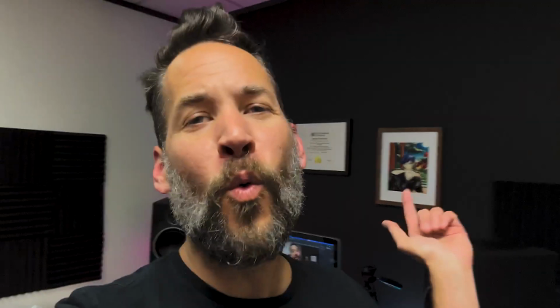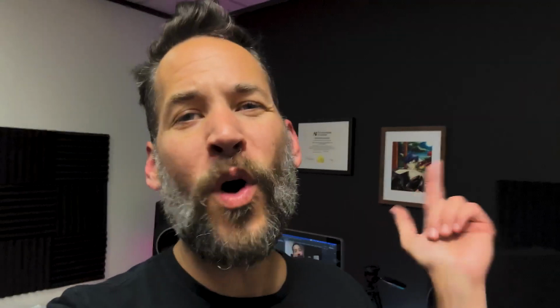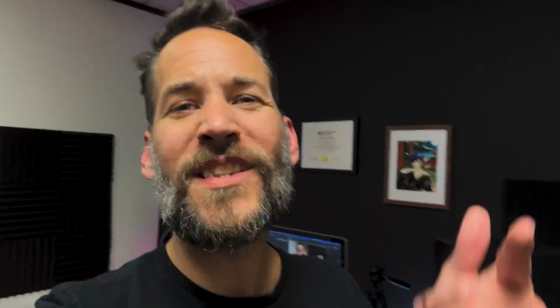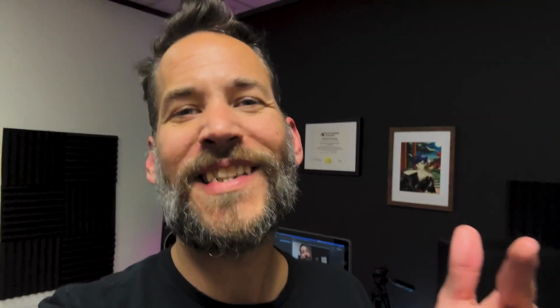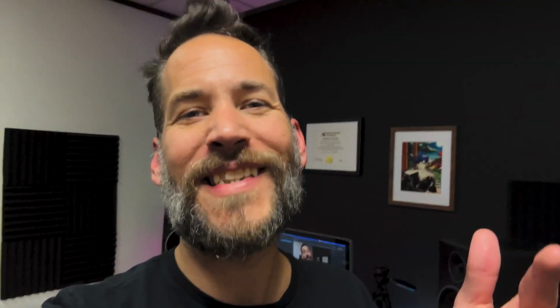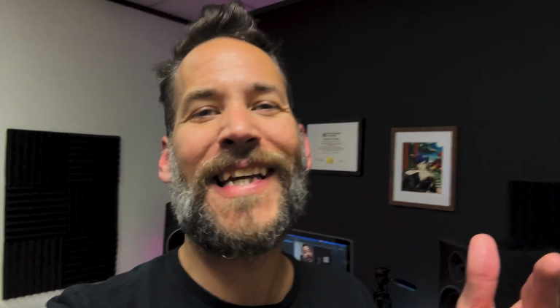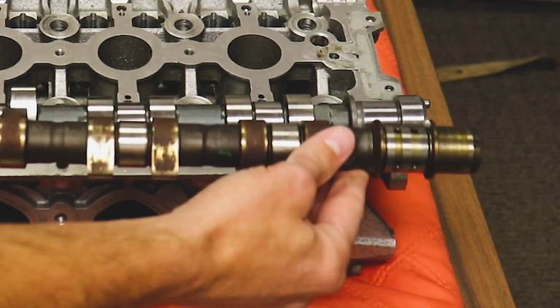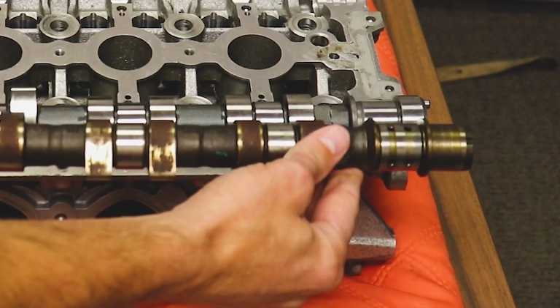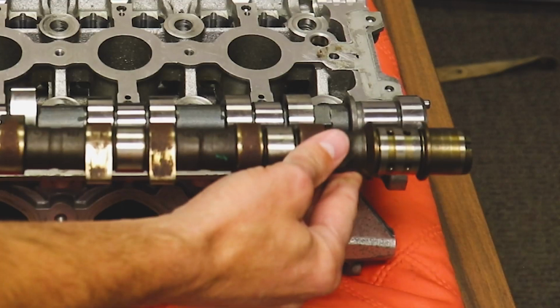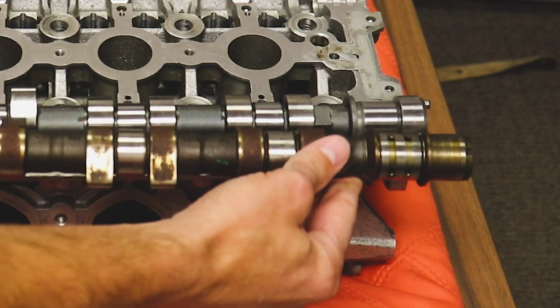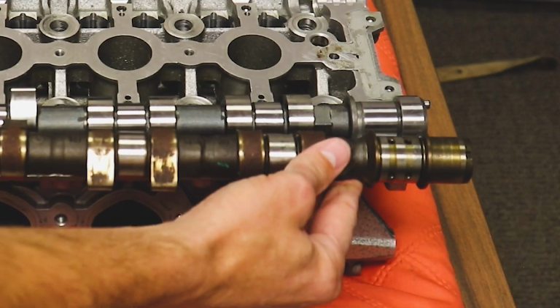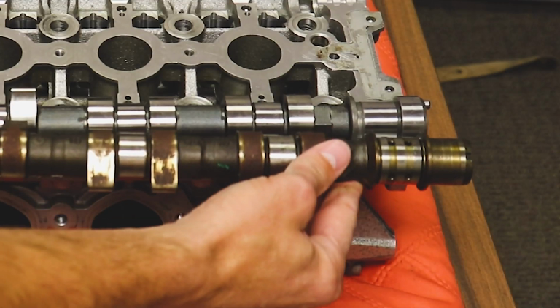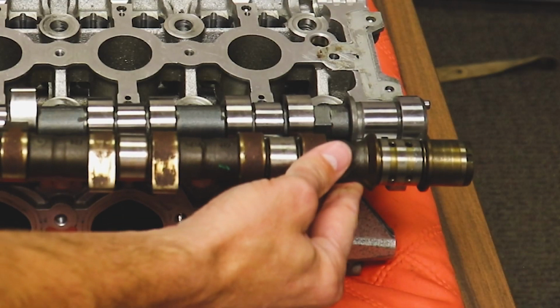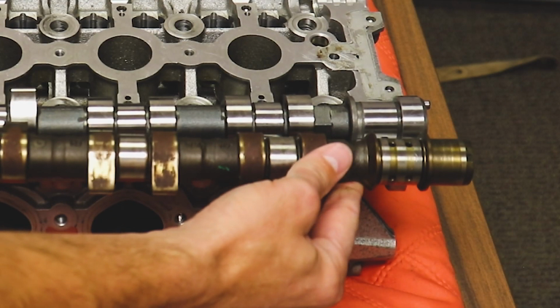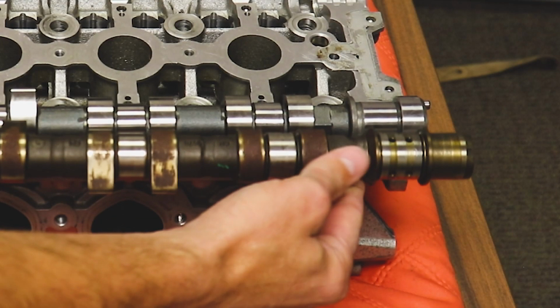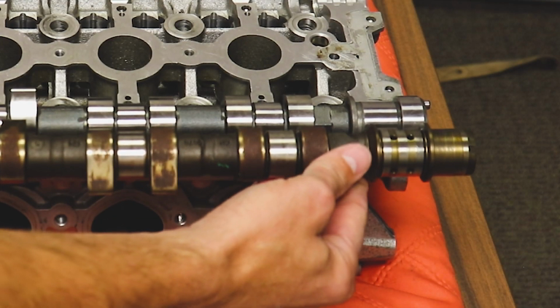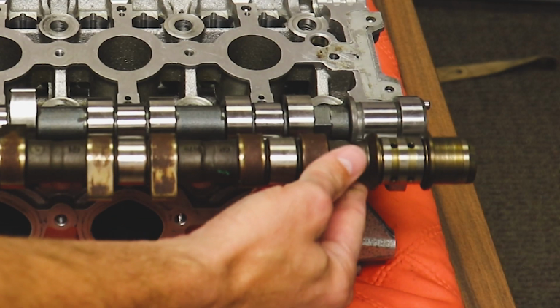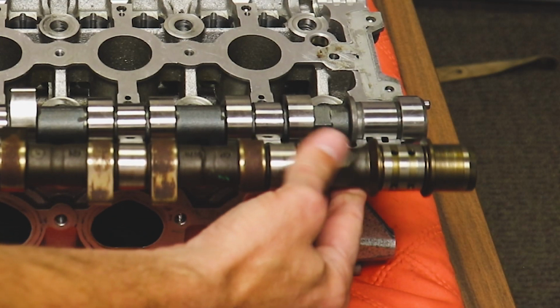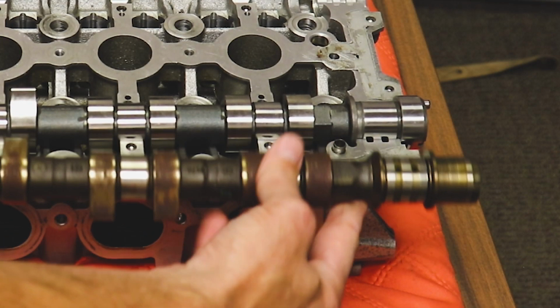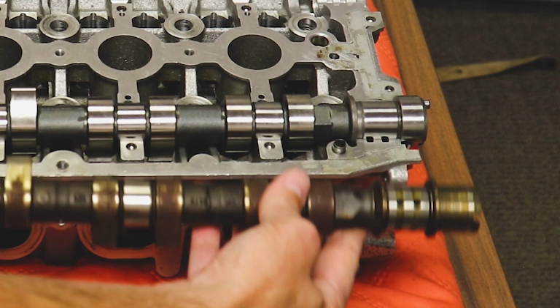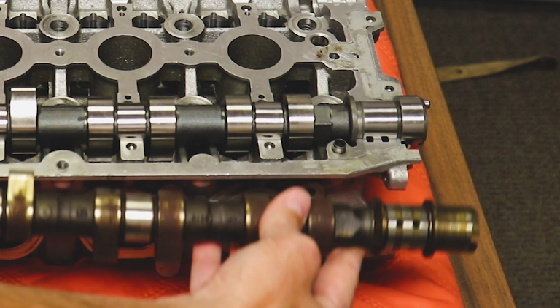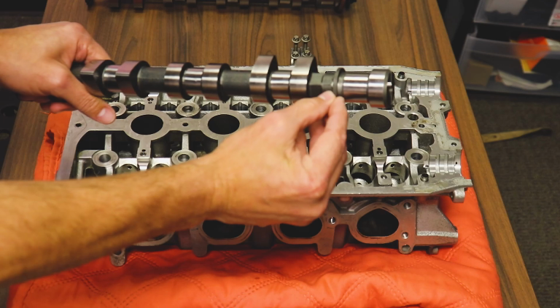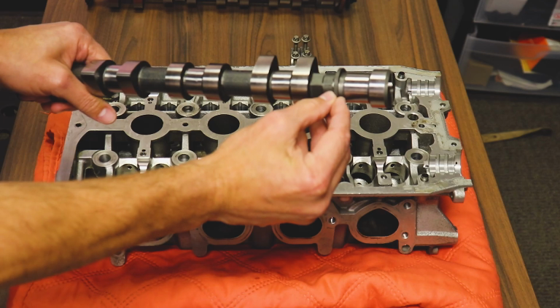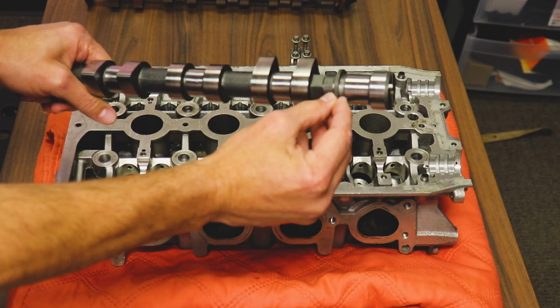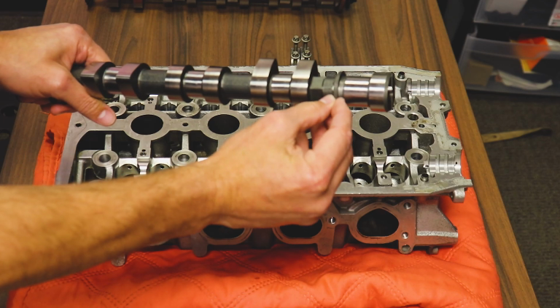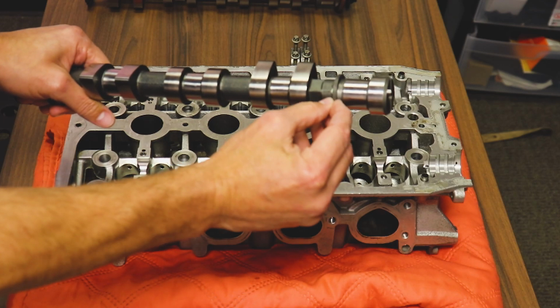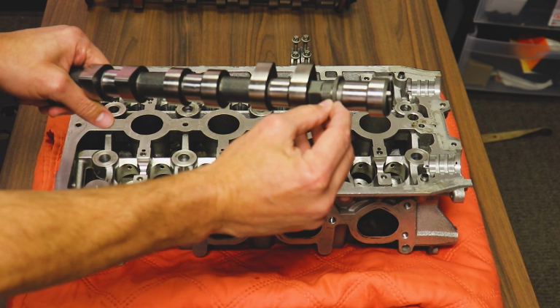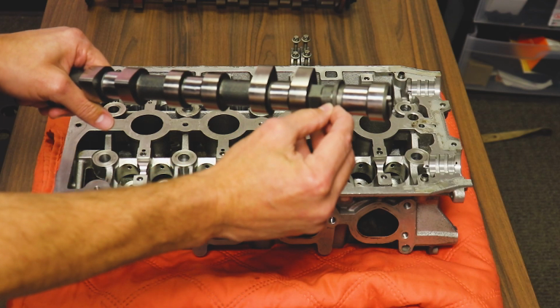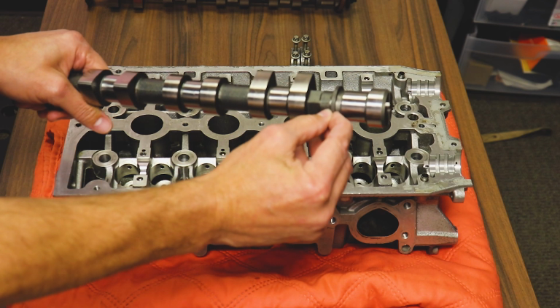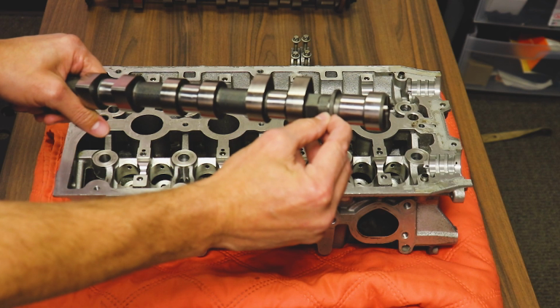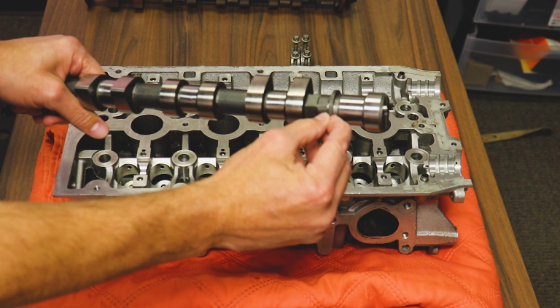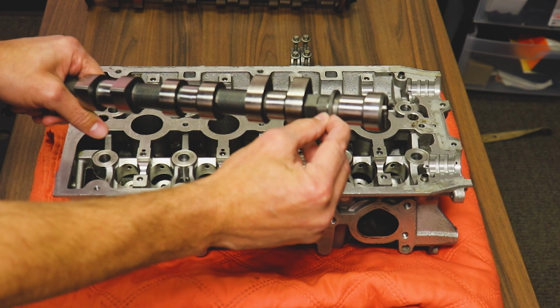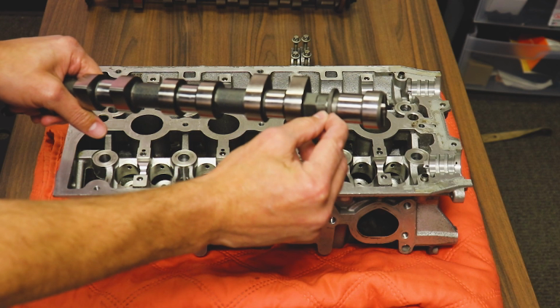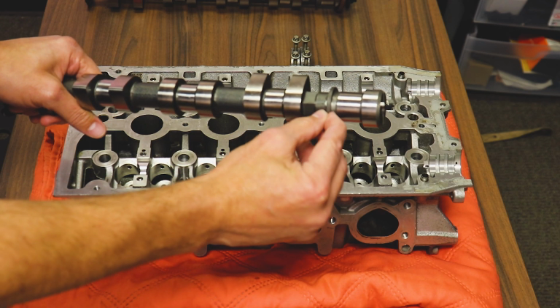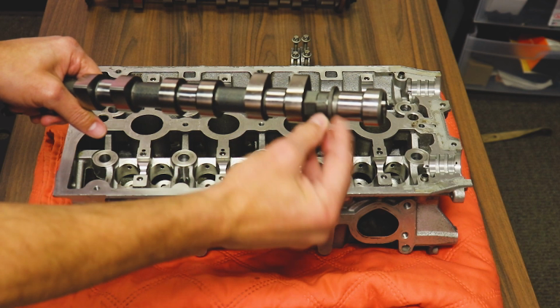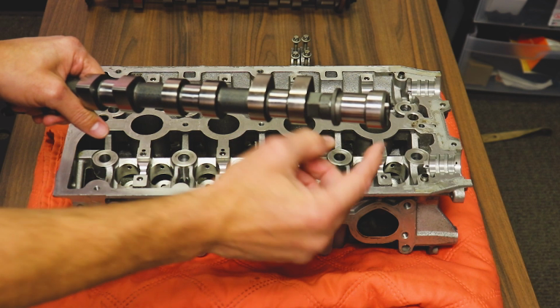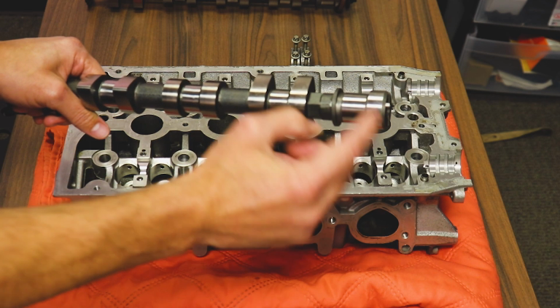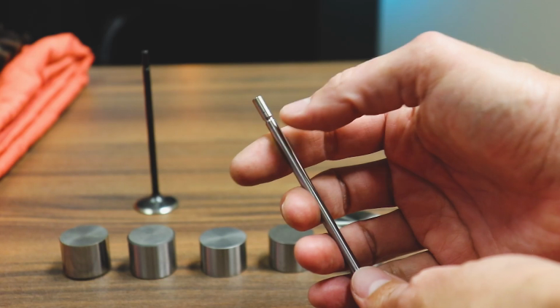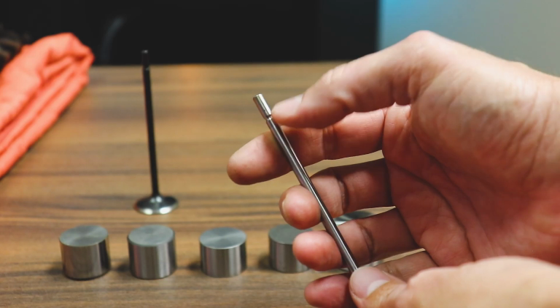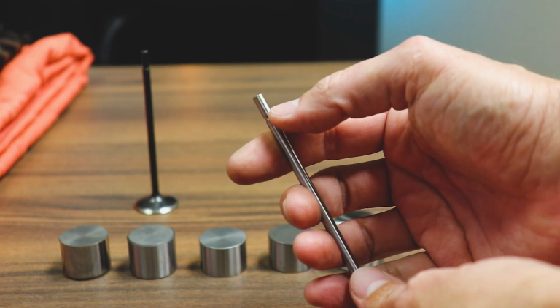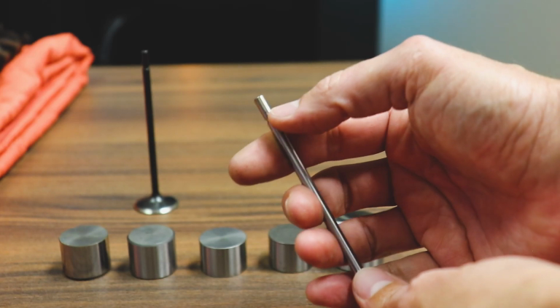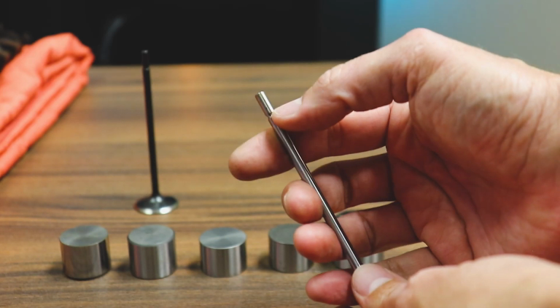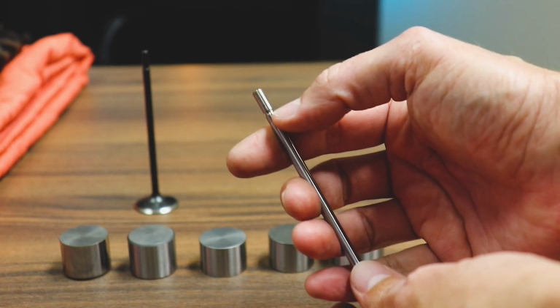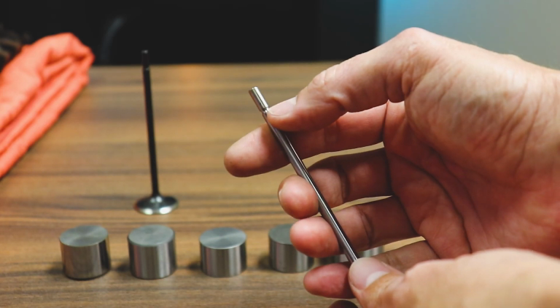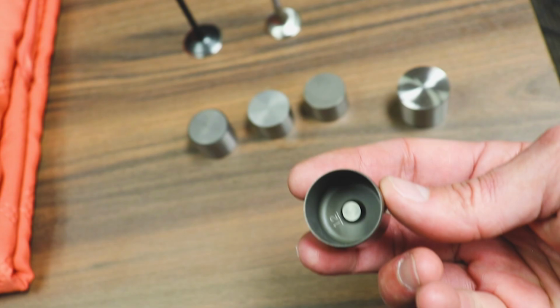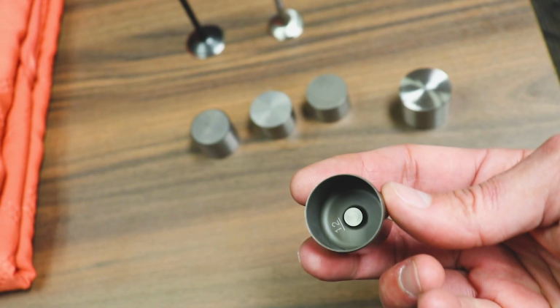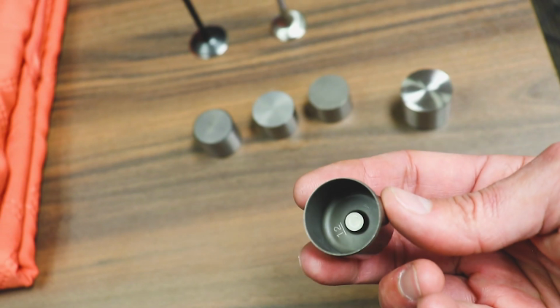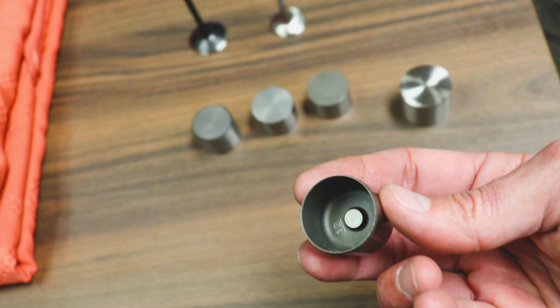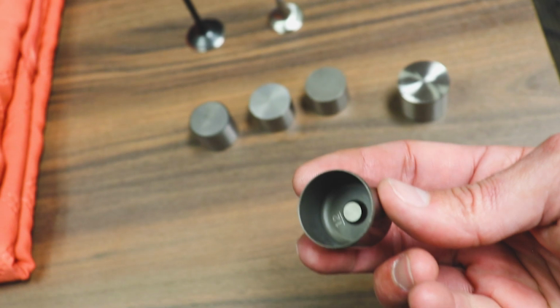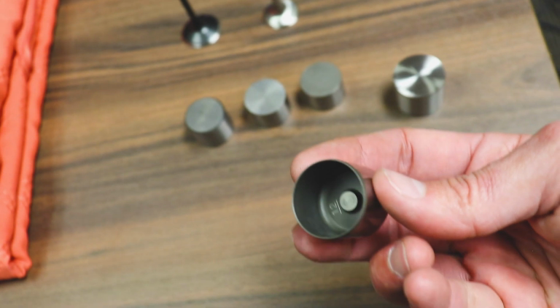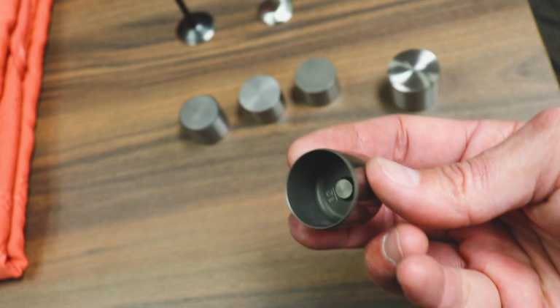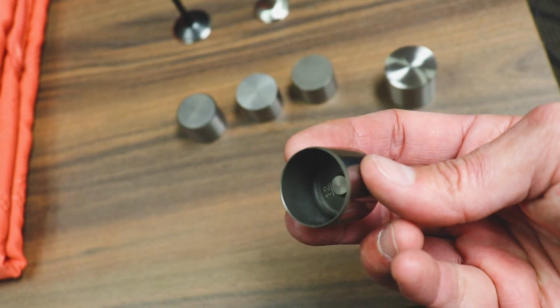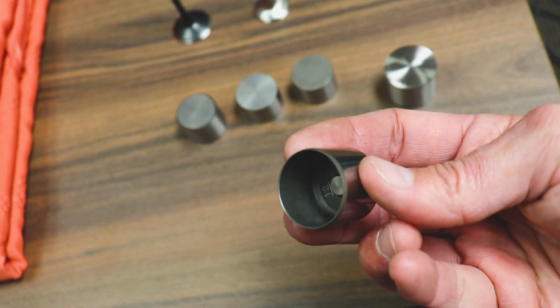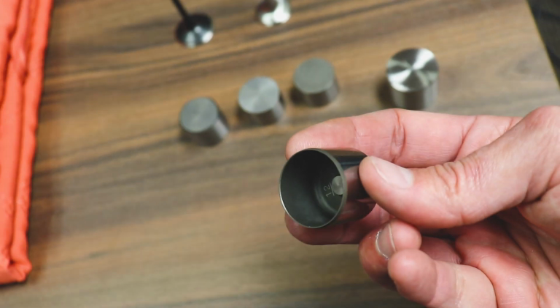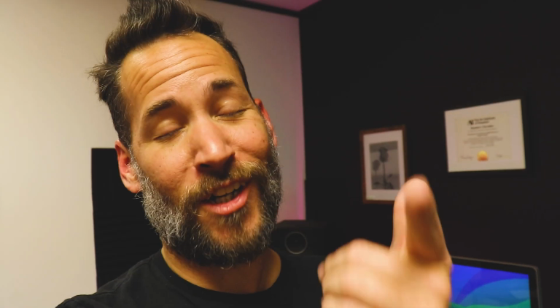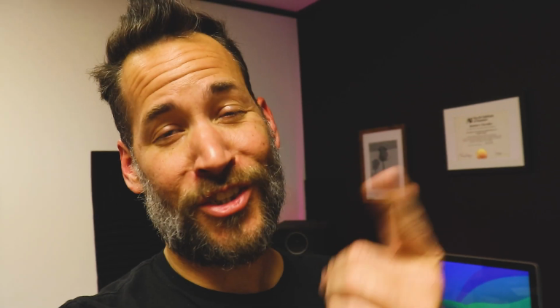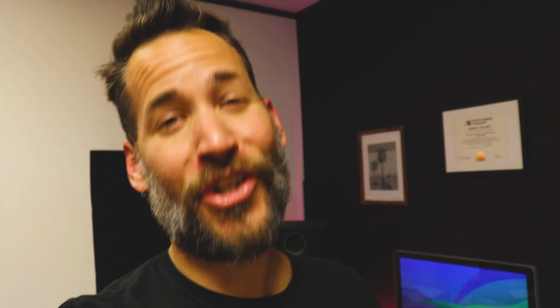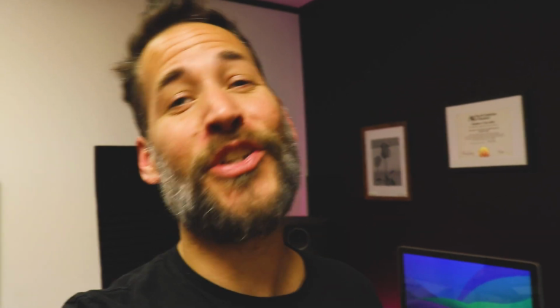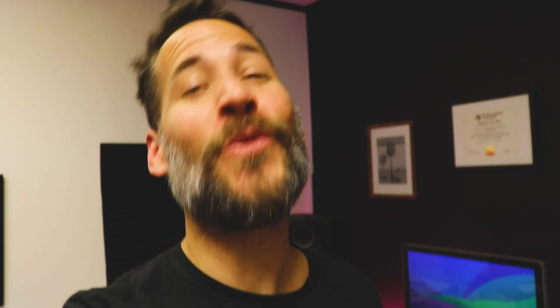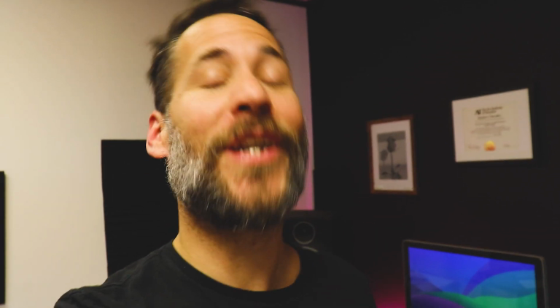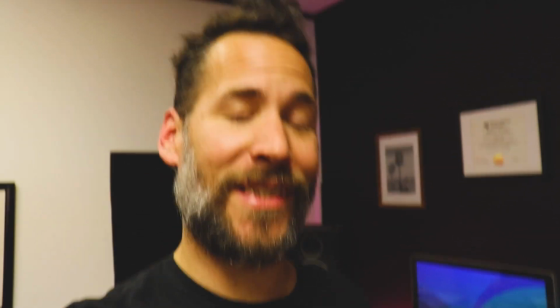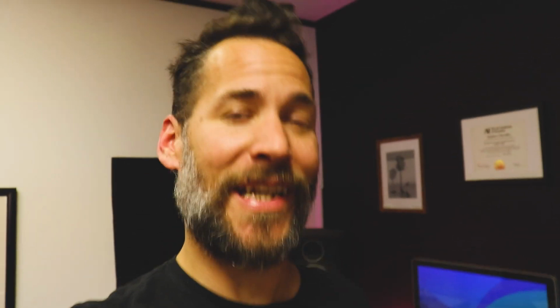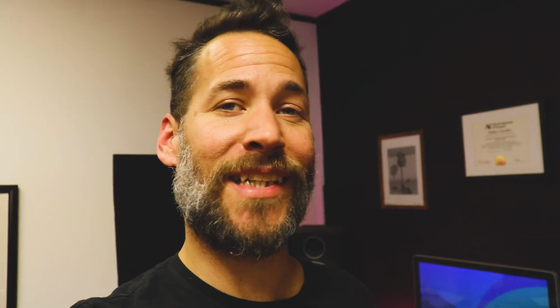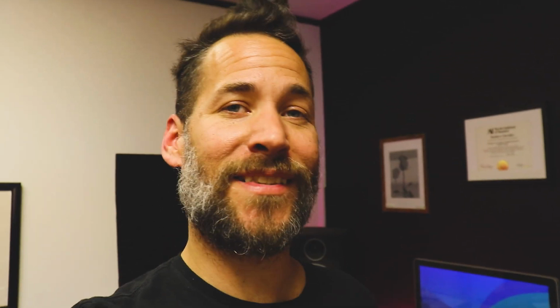What does it take to convert a hydraulic camshaft setup to a mechanical? Let's dive in, and I'll show you what it takes.